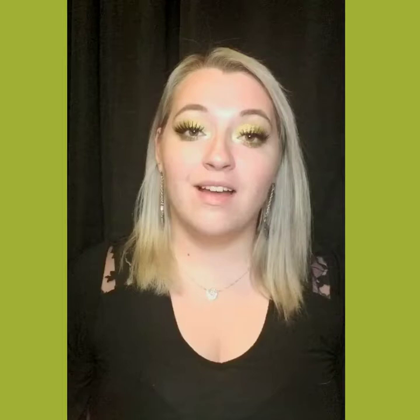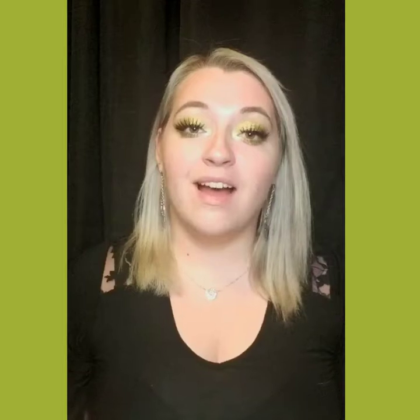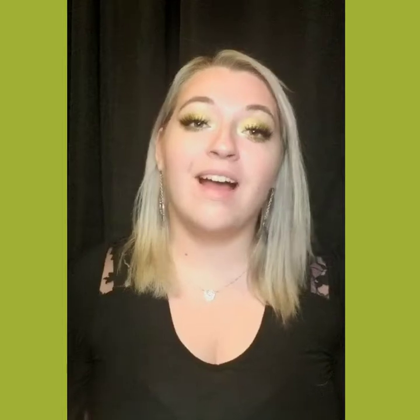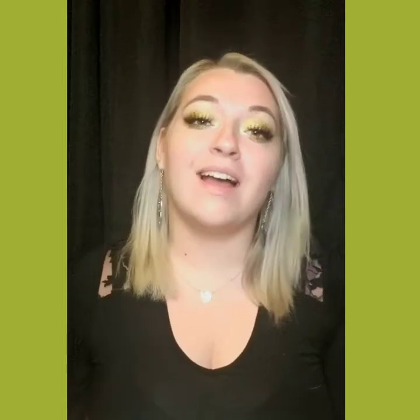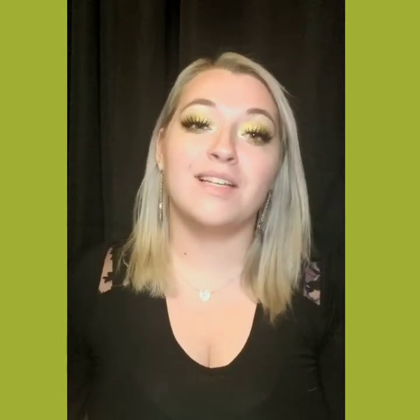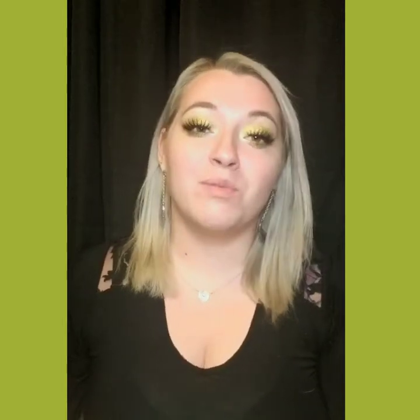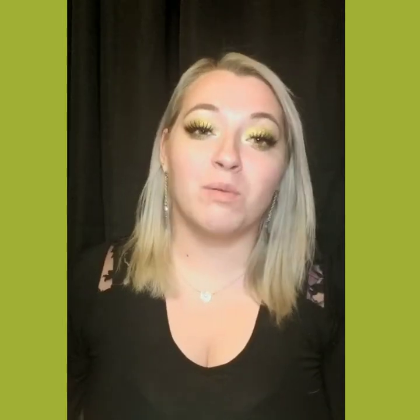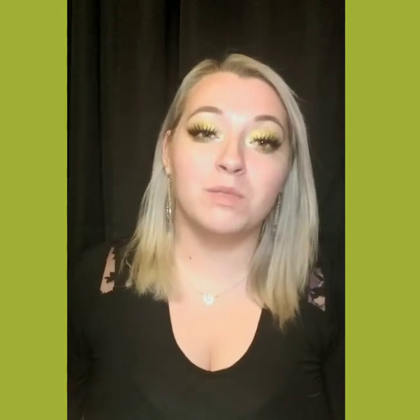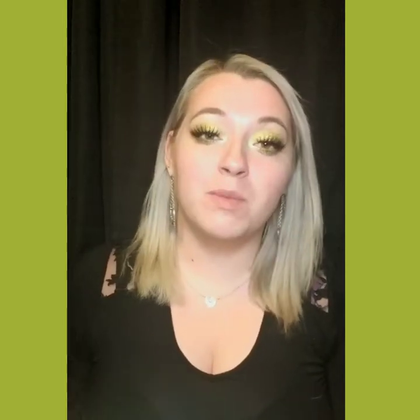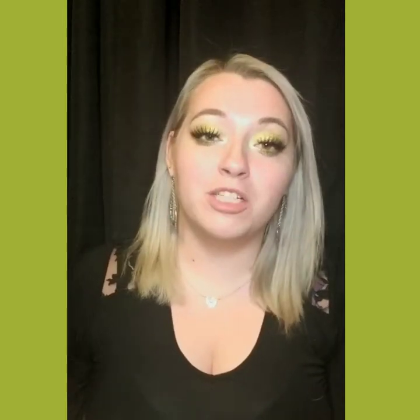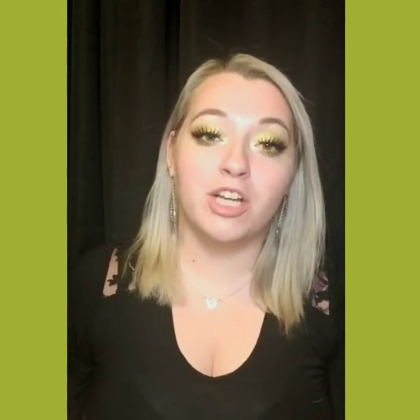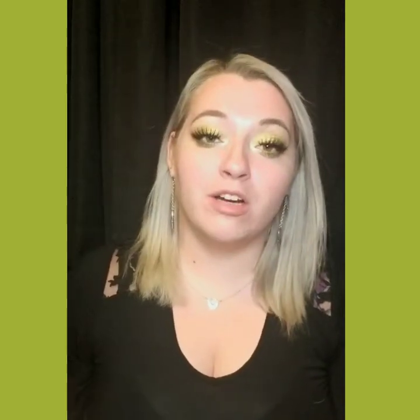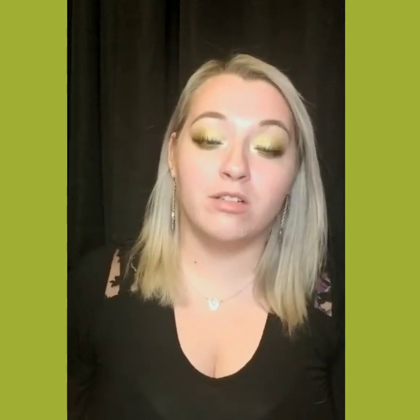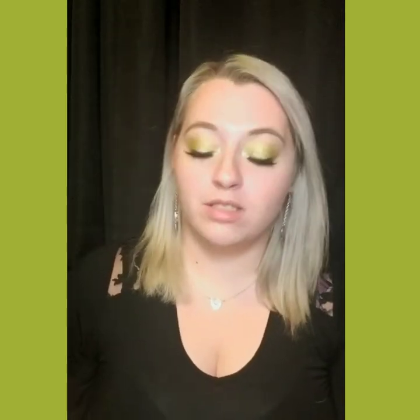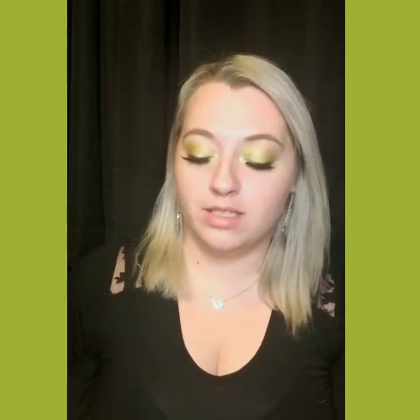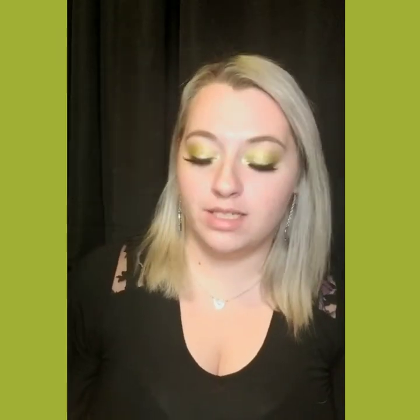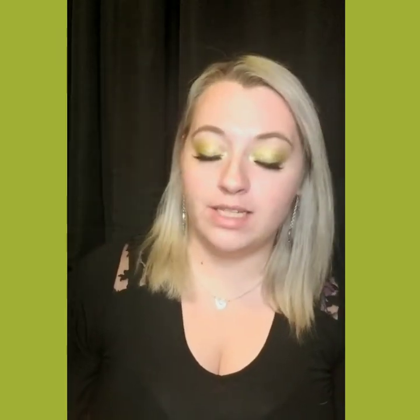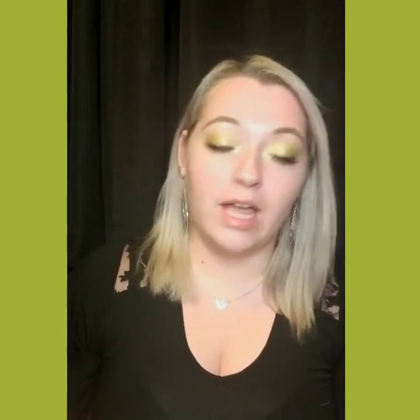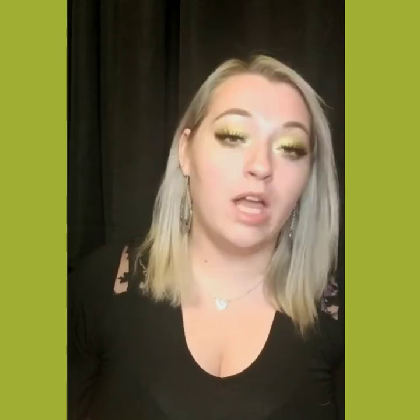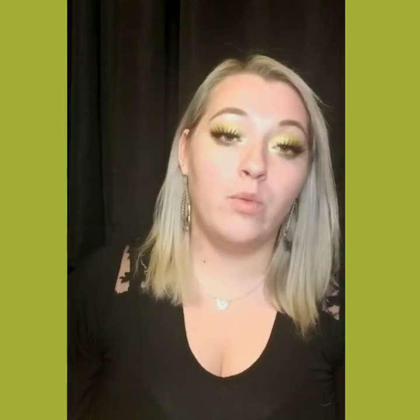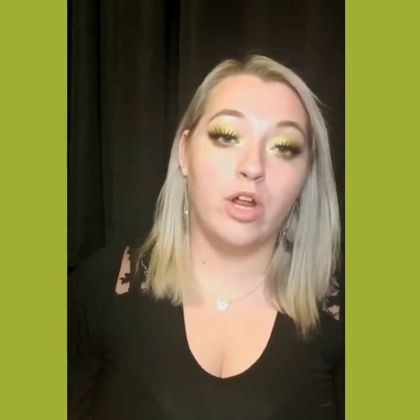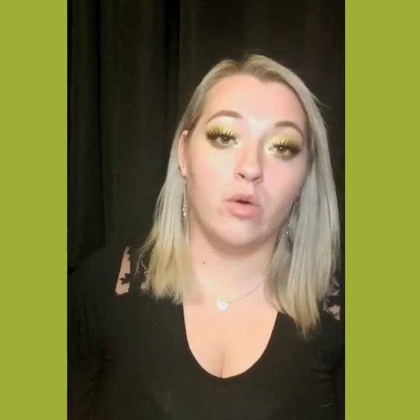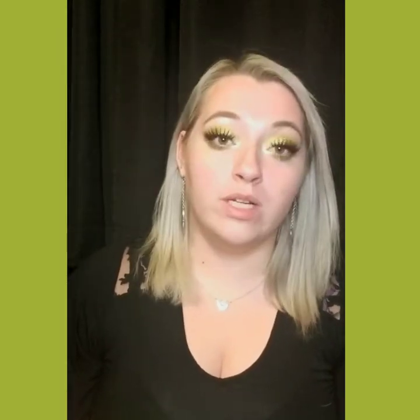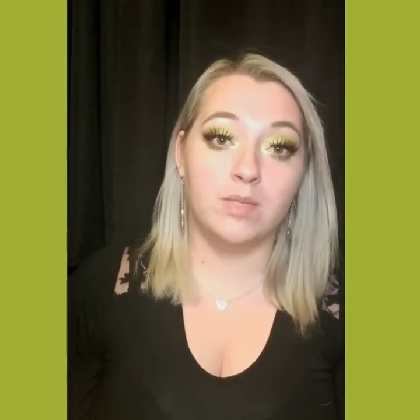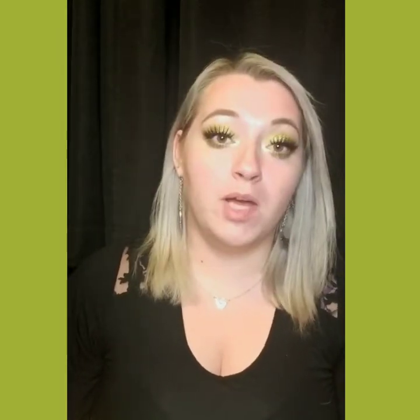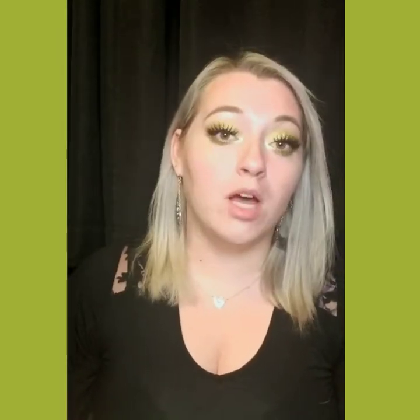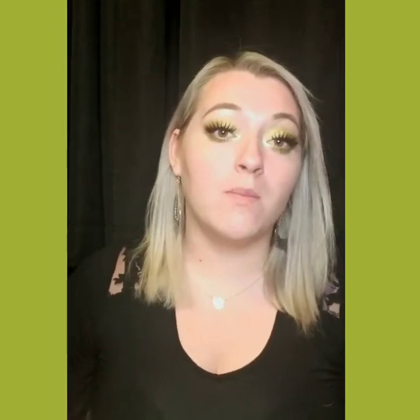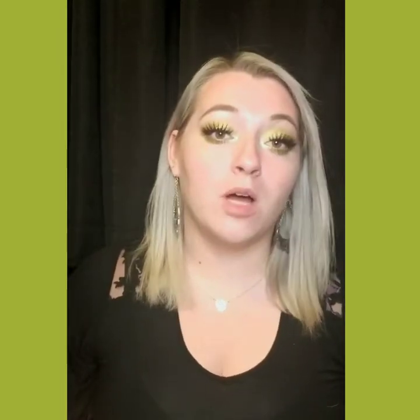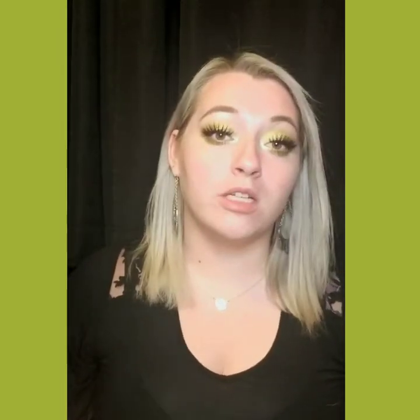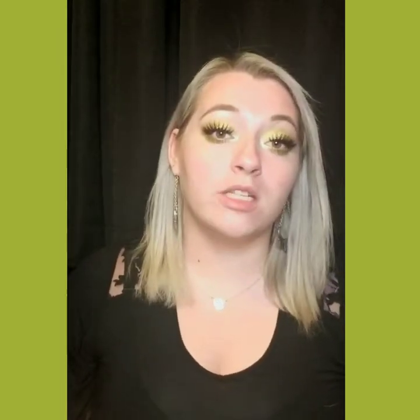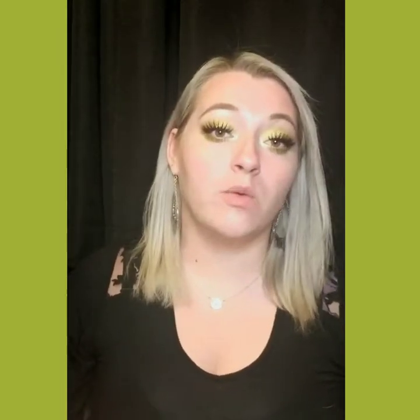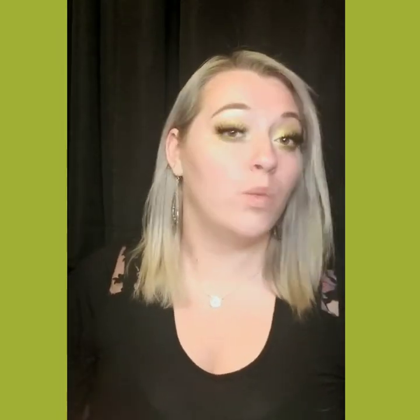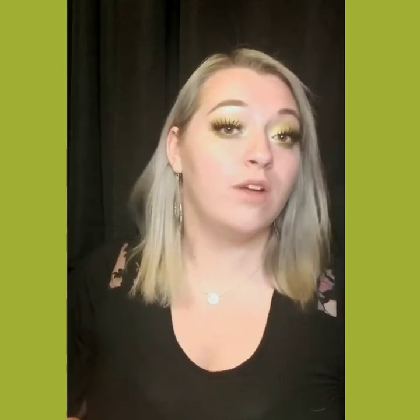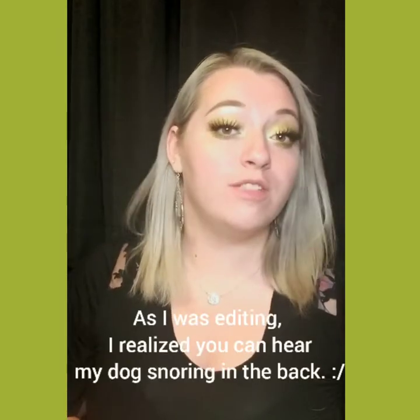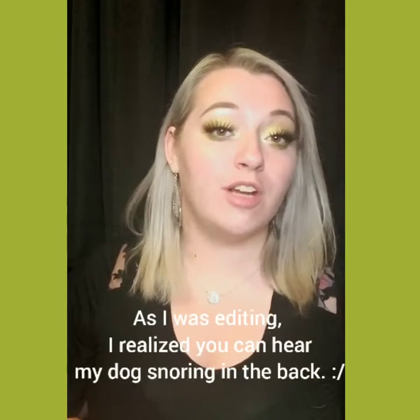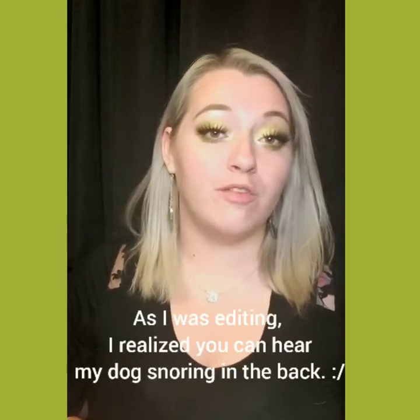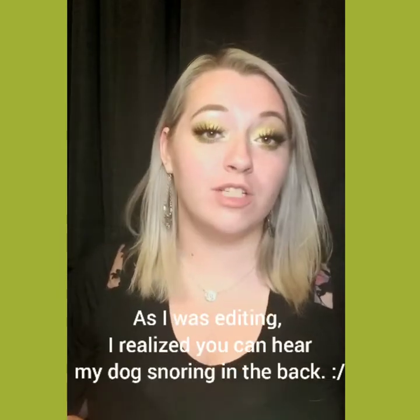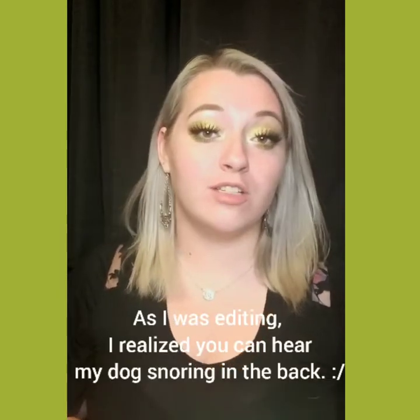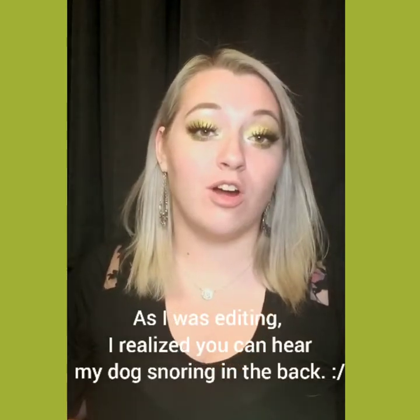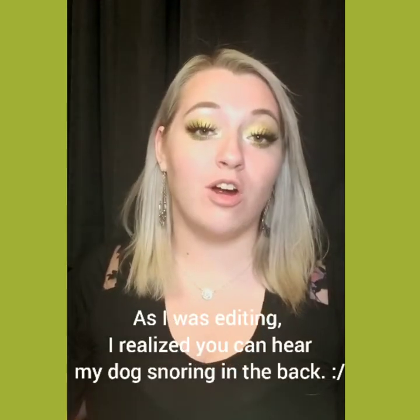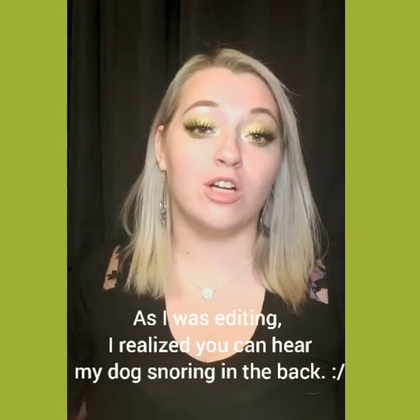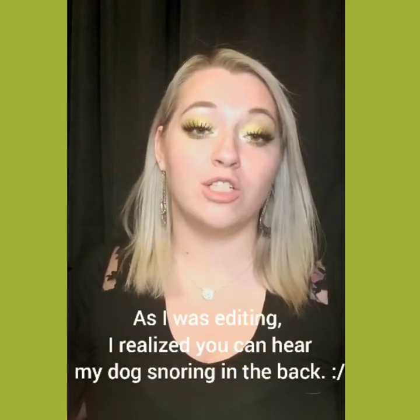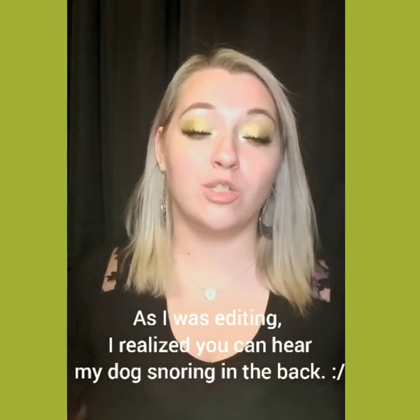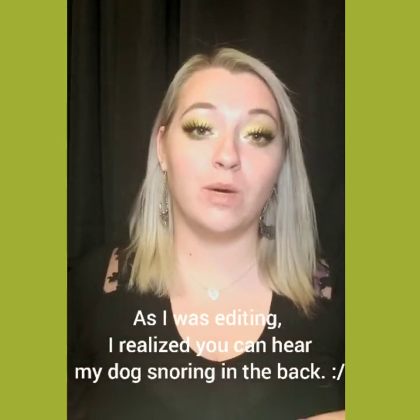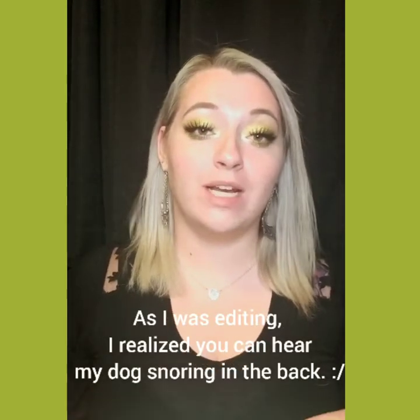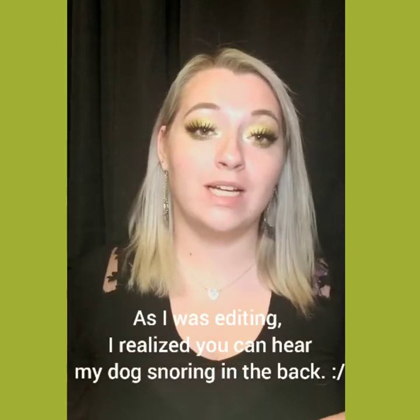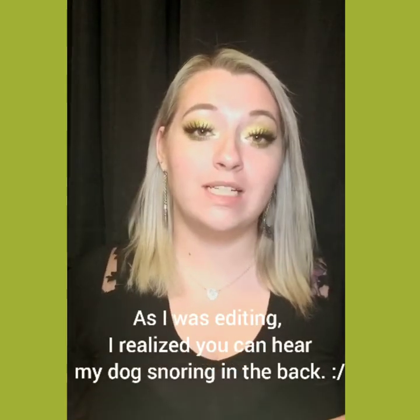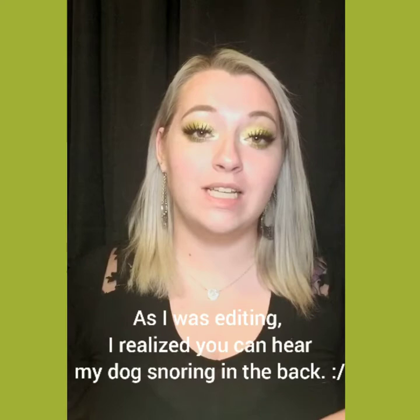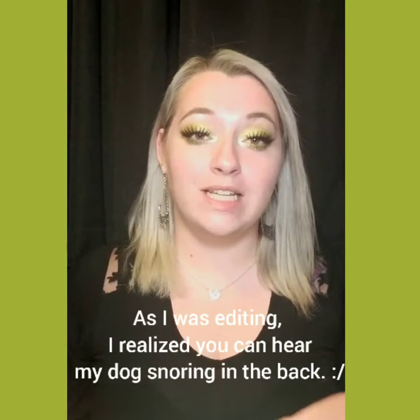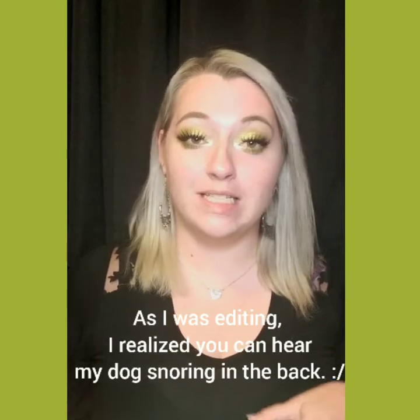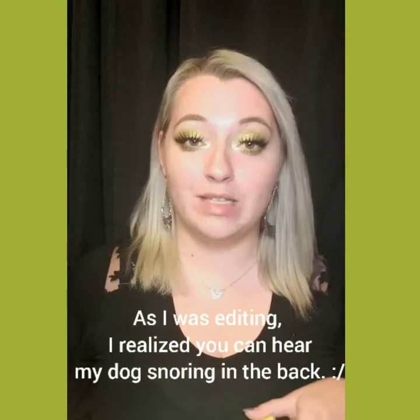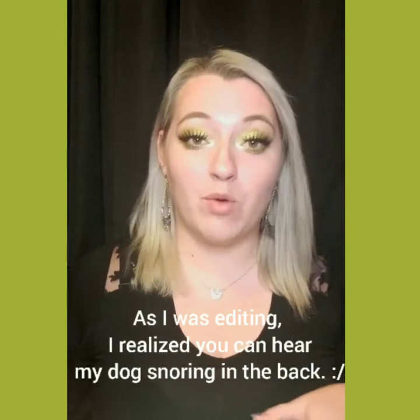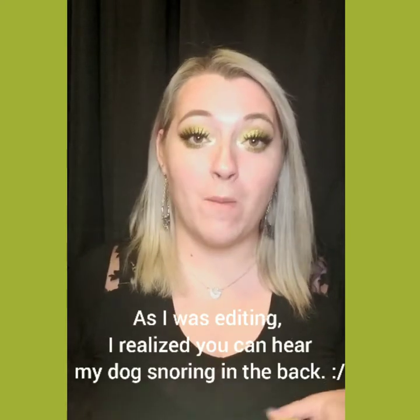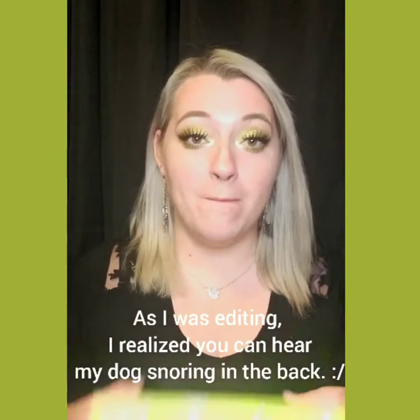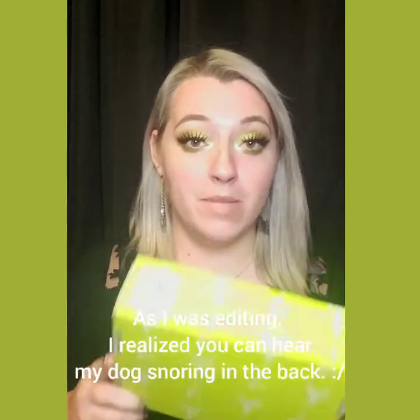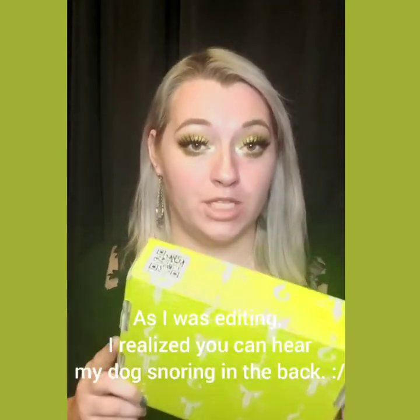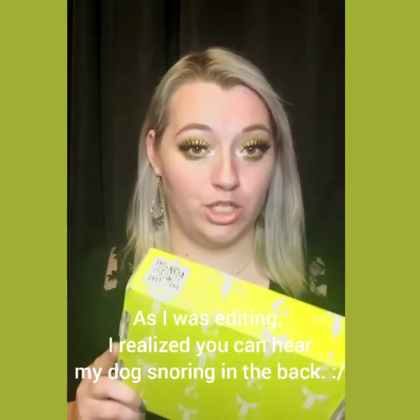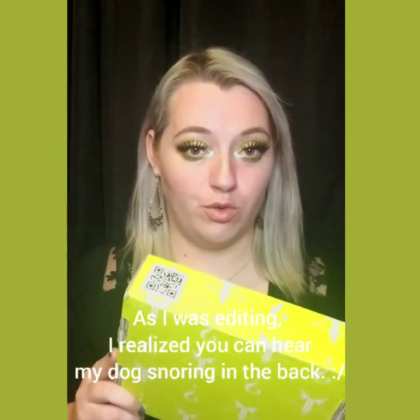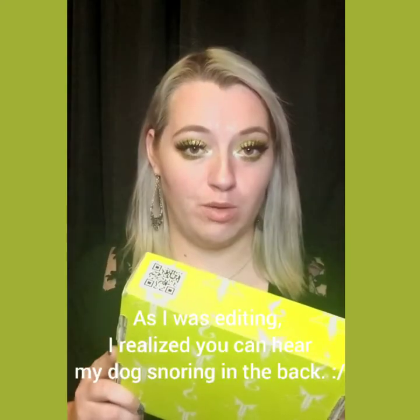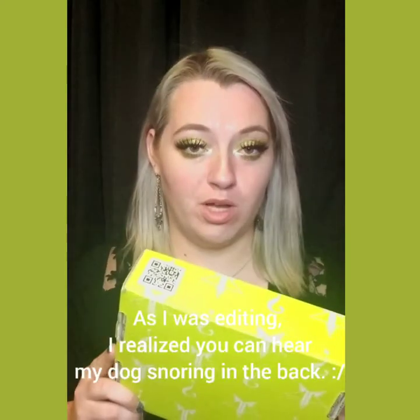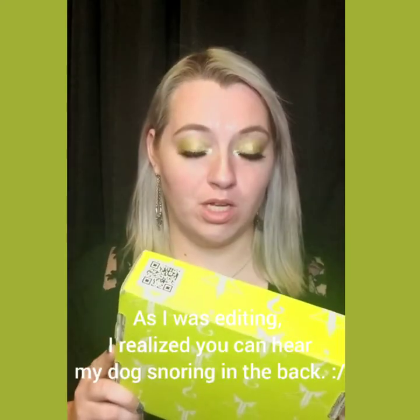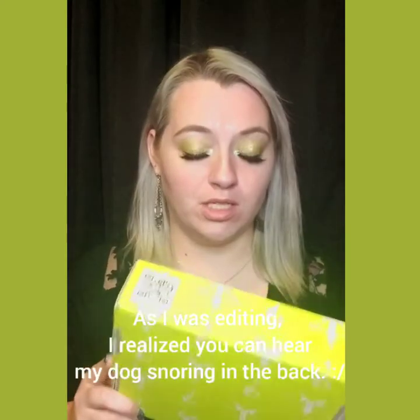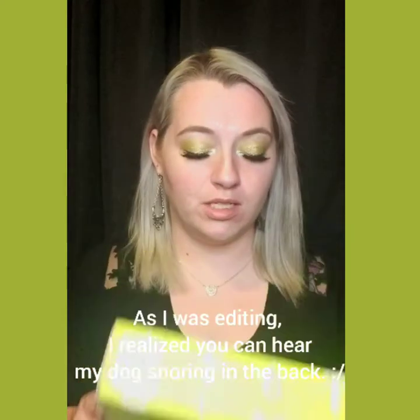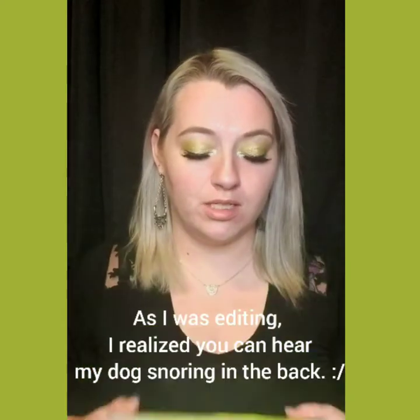Hi guys, welcome to my channel. Today we are going to be unboxing one of Jeffree Star's 2019 Summer Mystery Boxes.